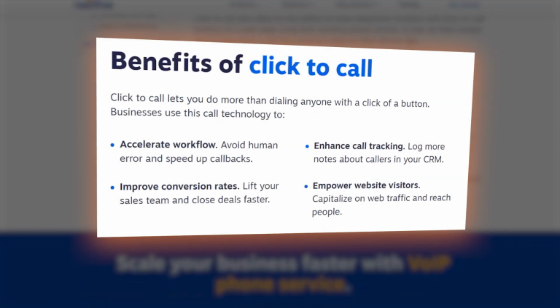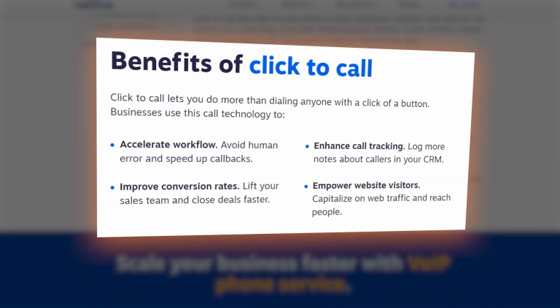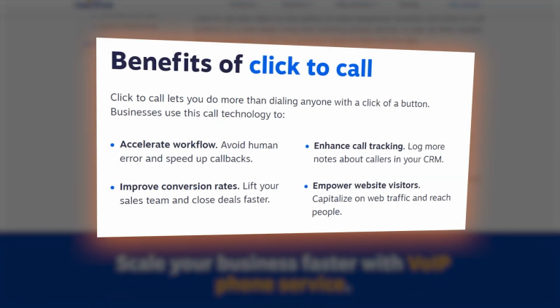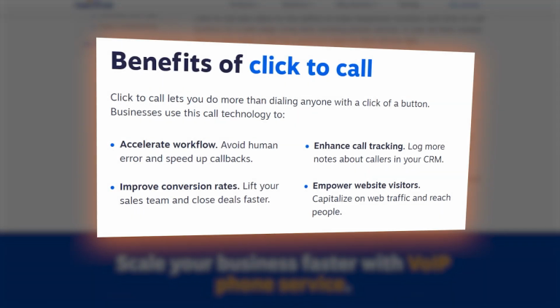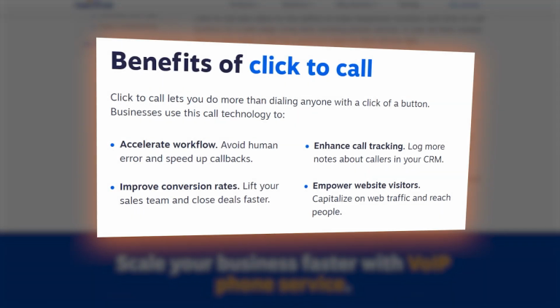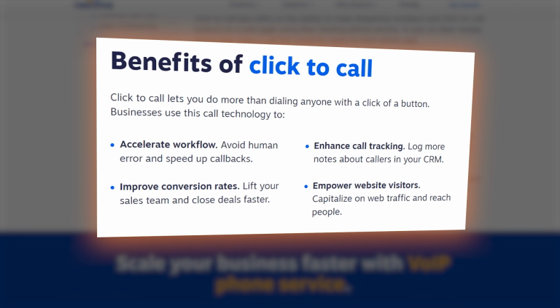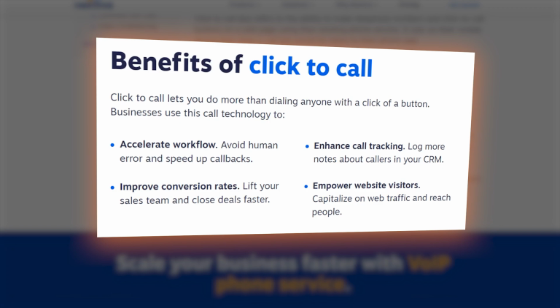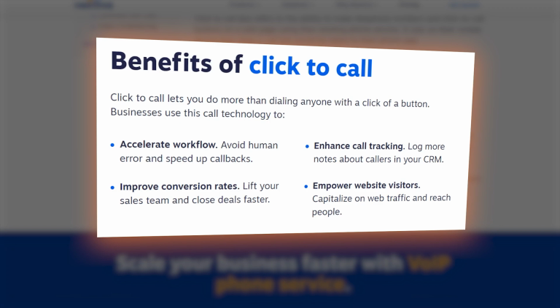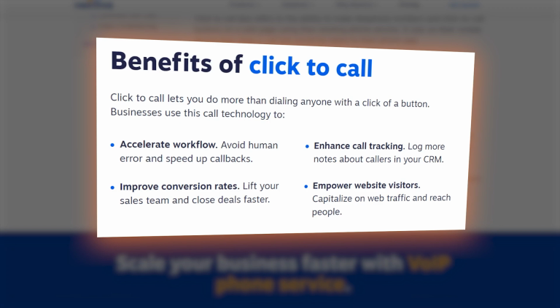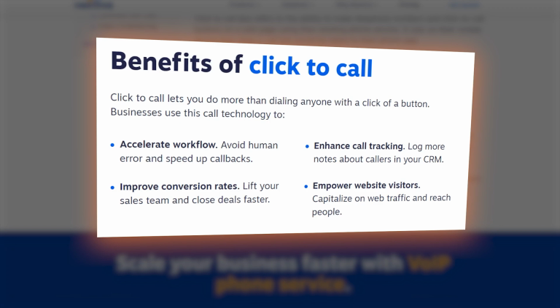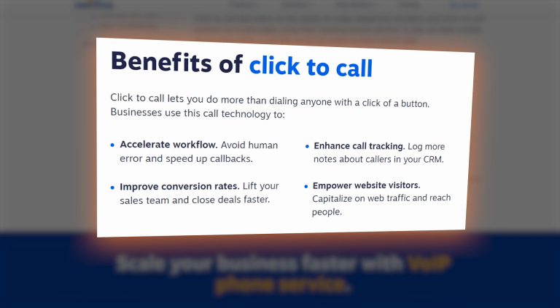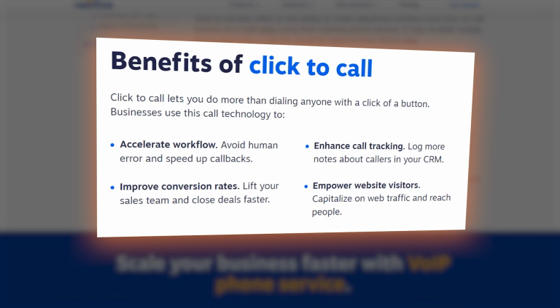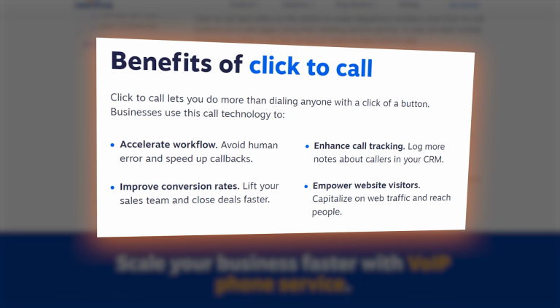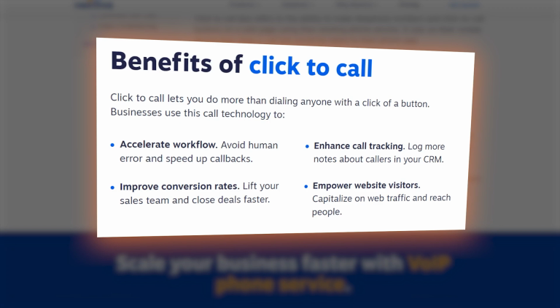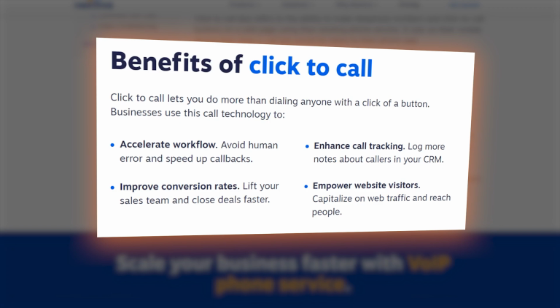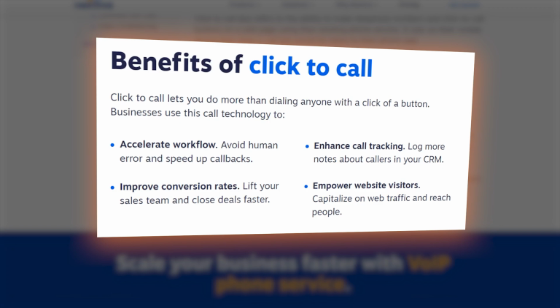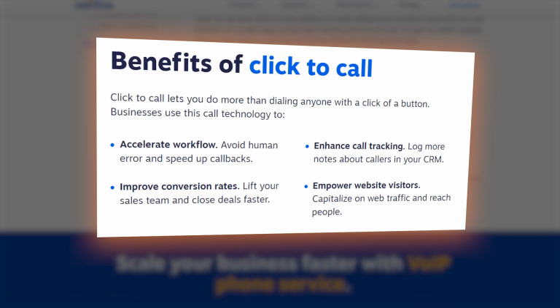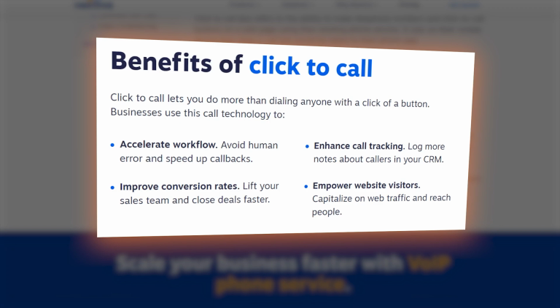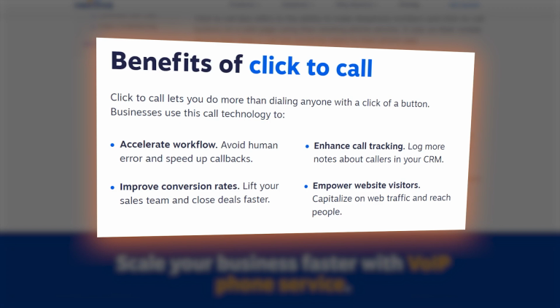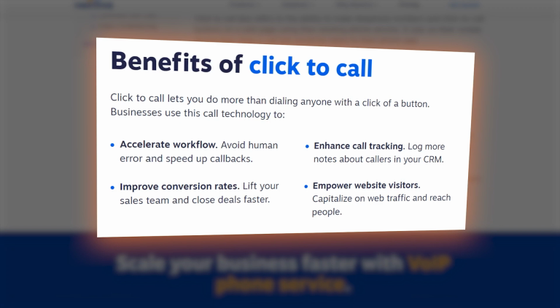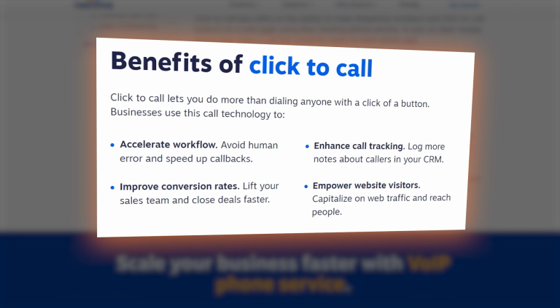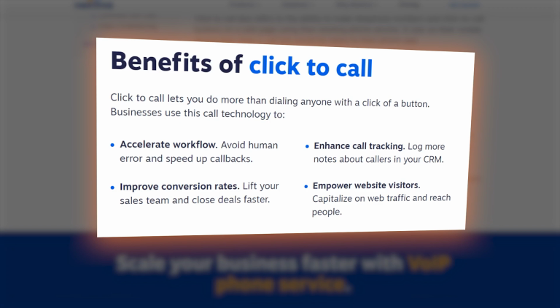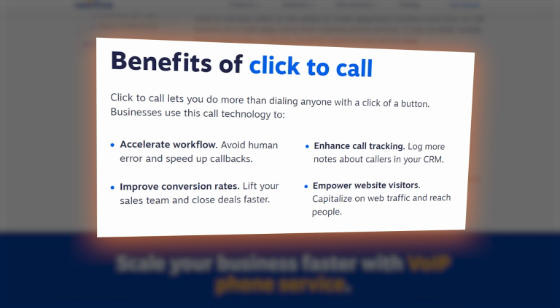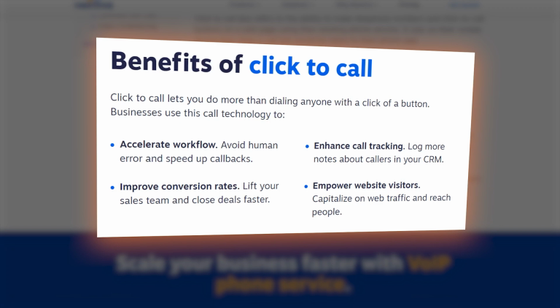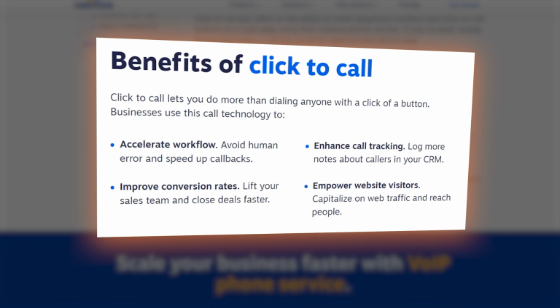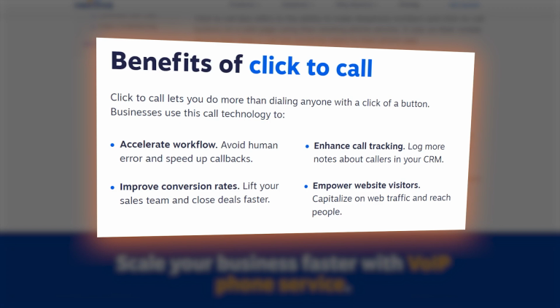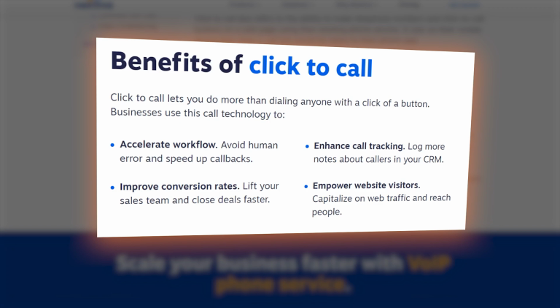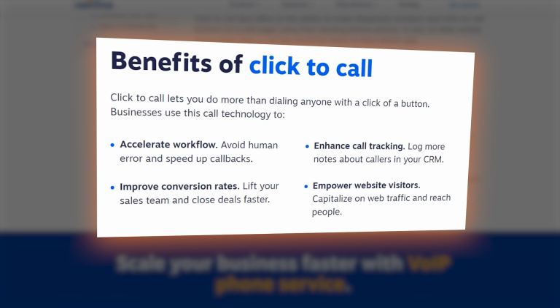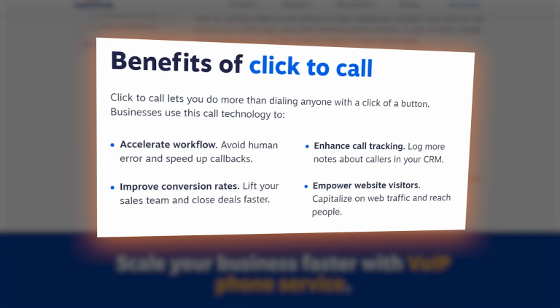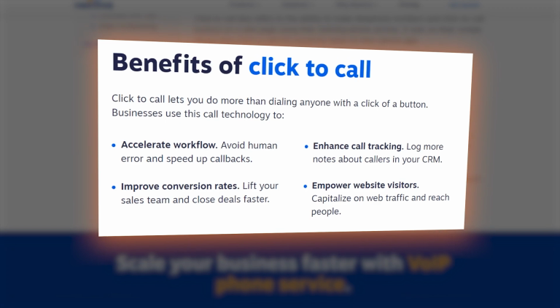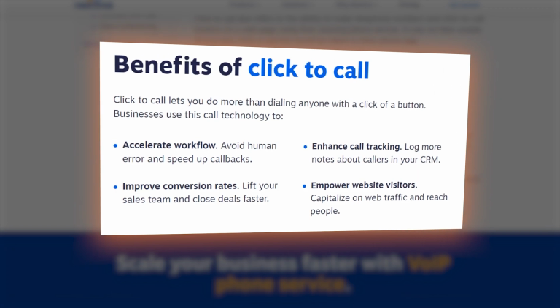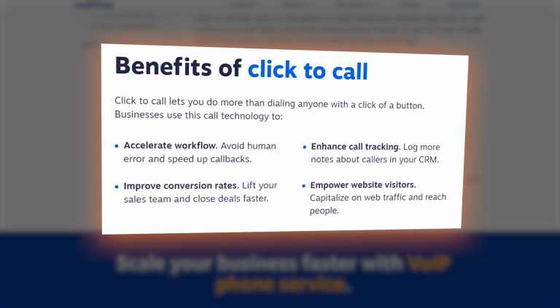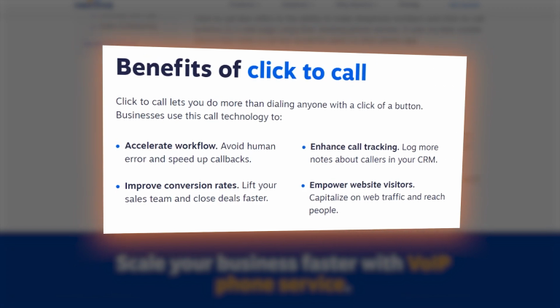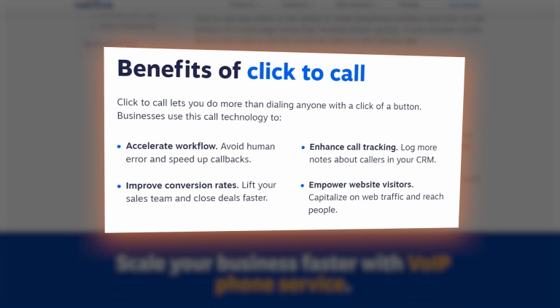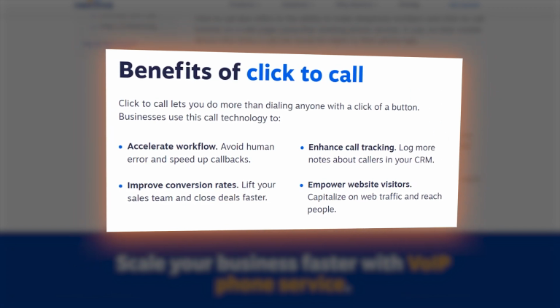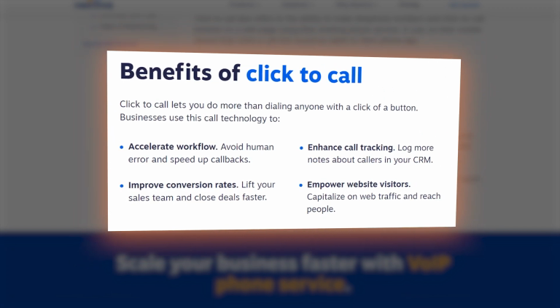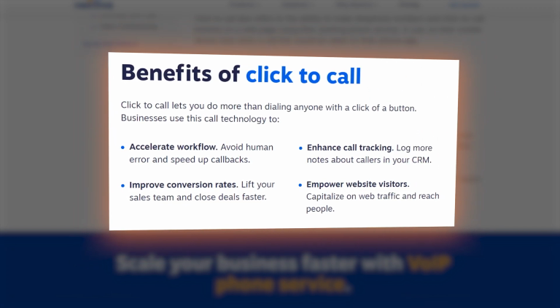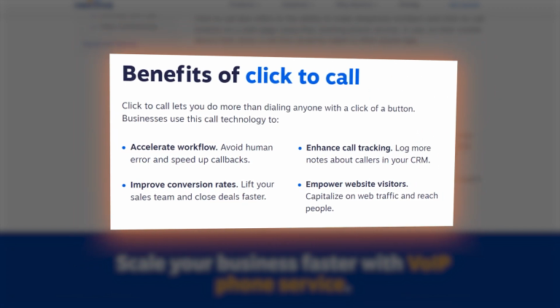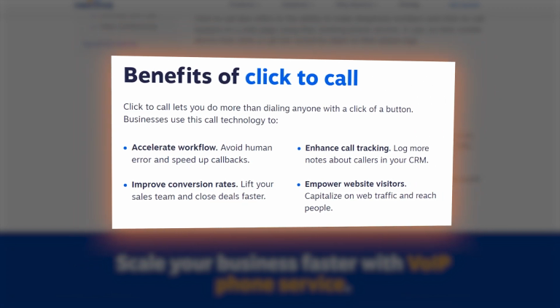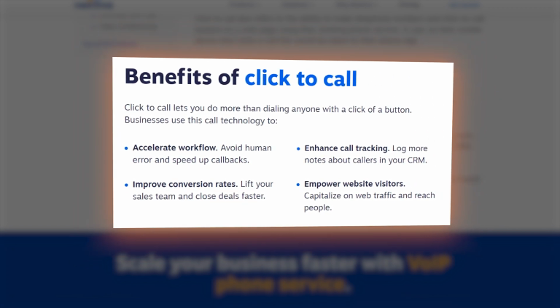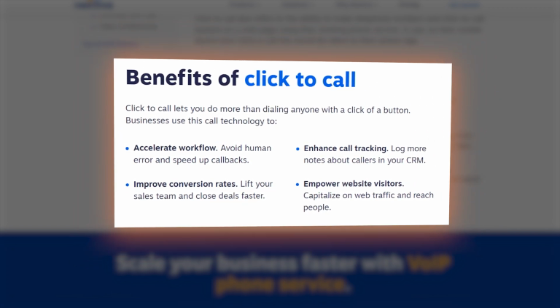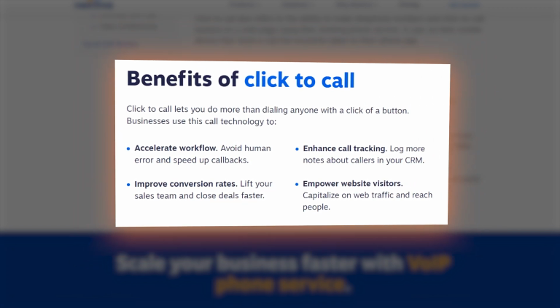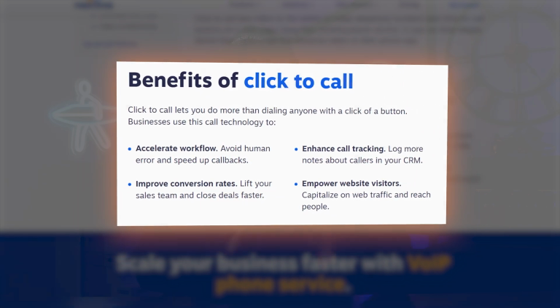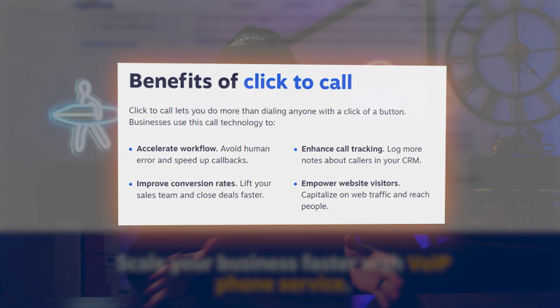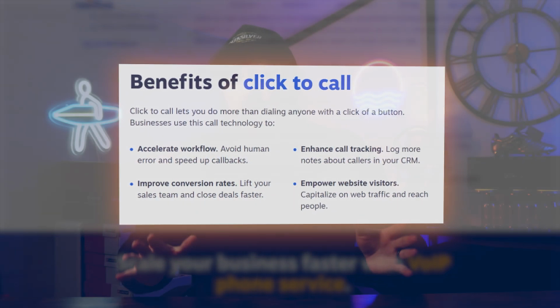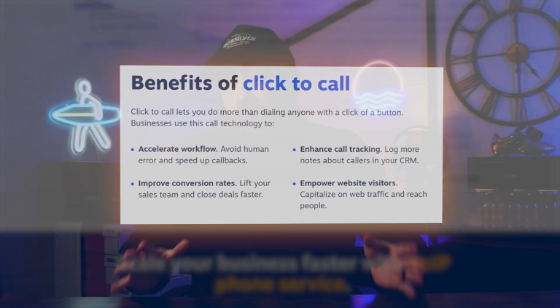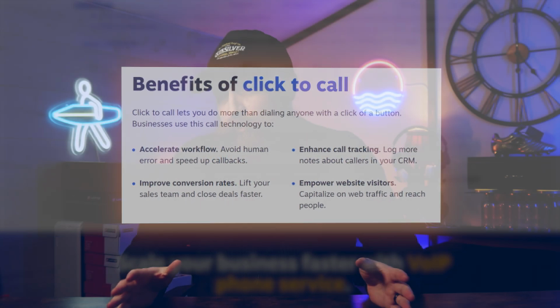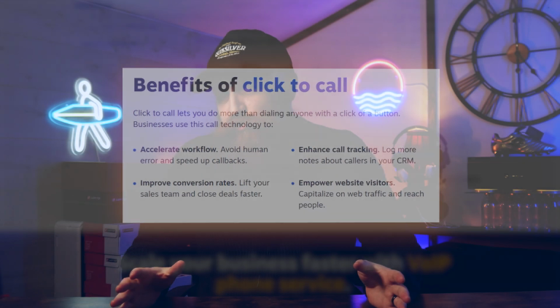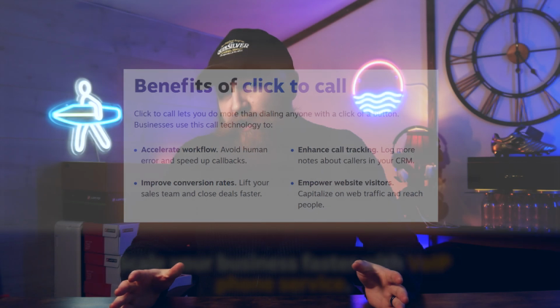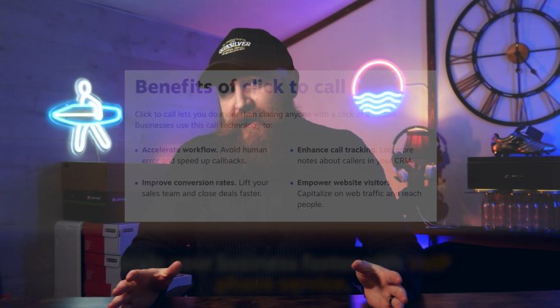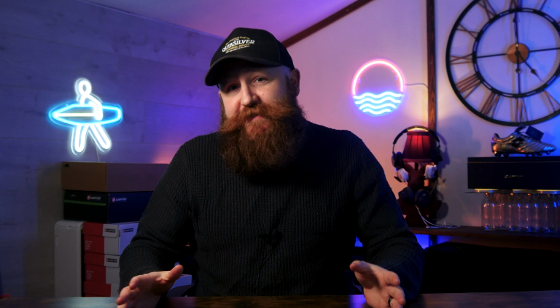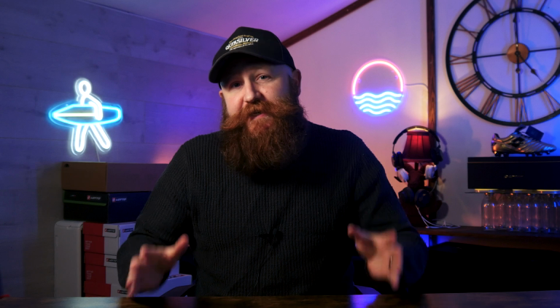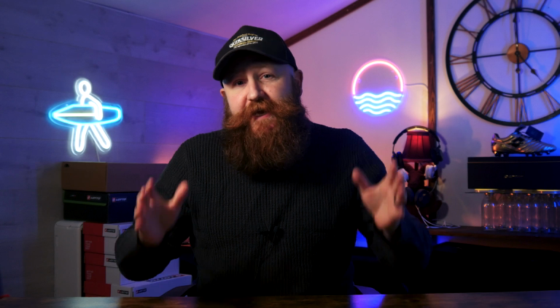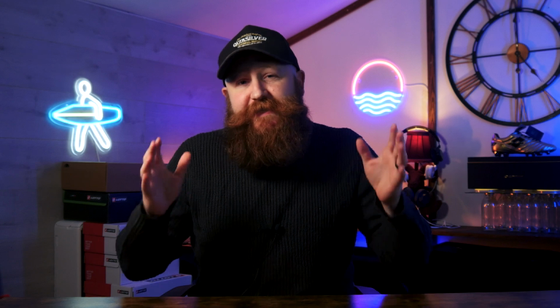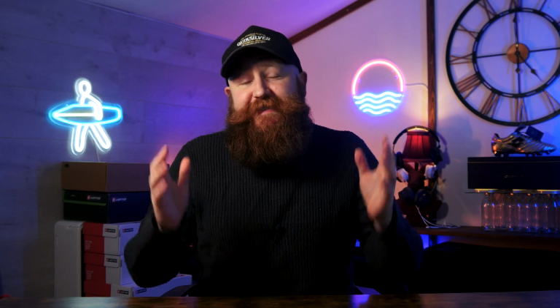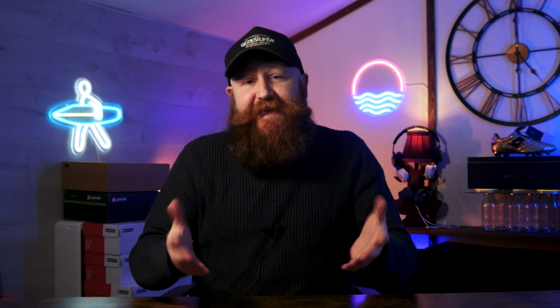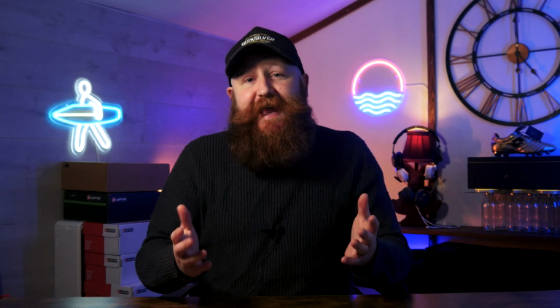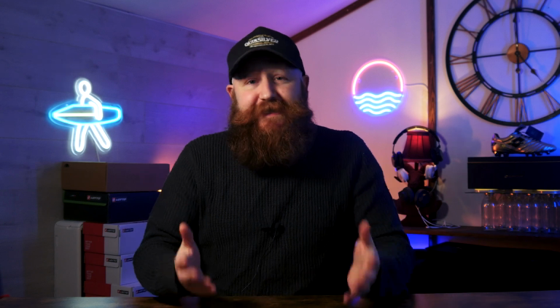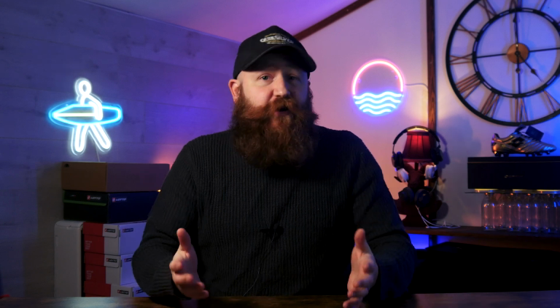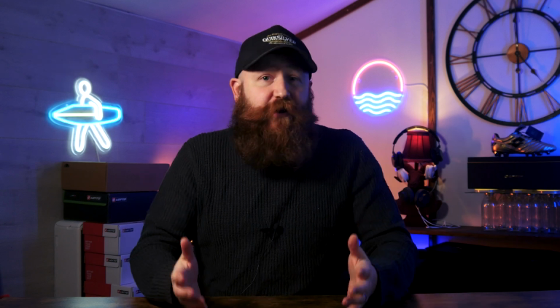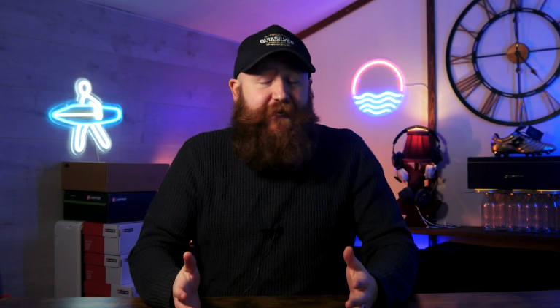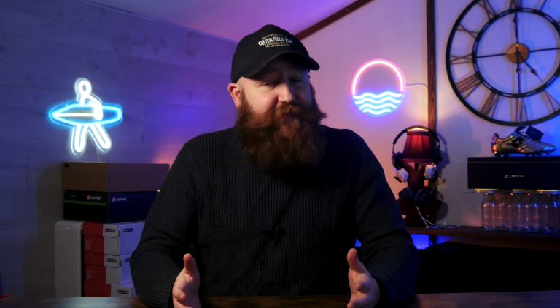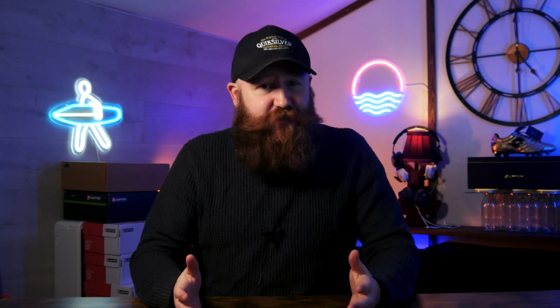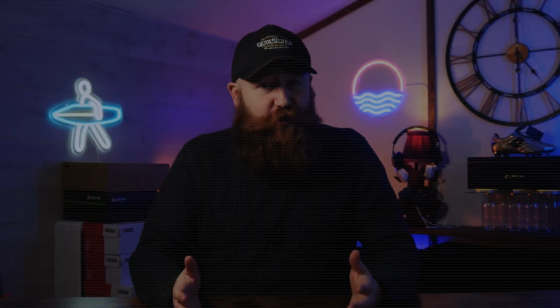Prices start from just over $20 a month with no contracts to get tied into.